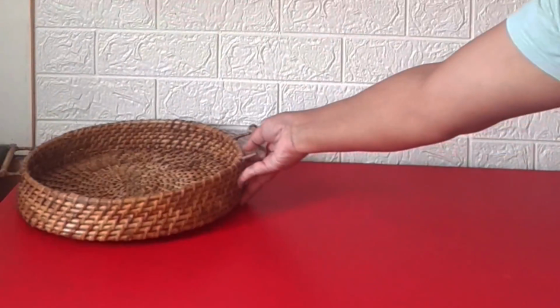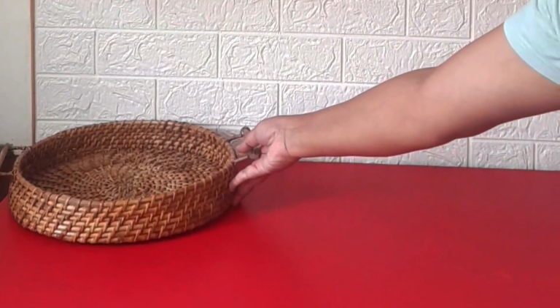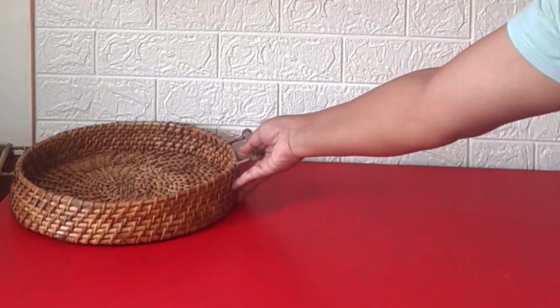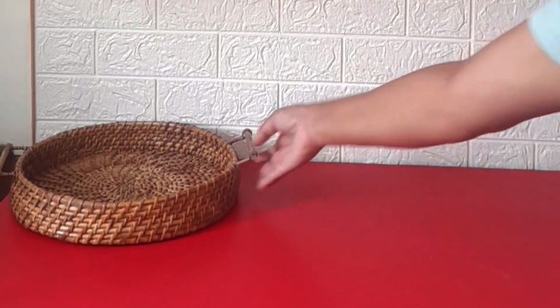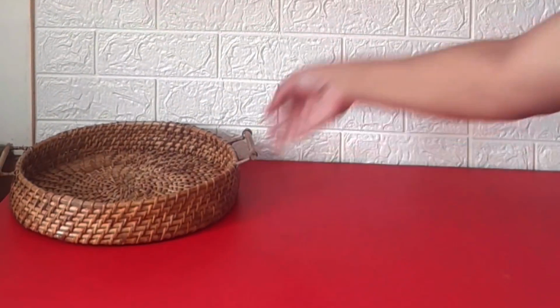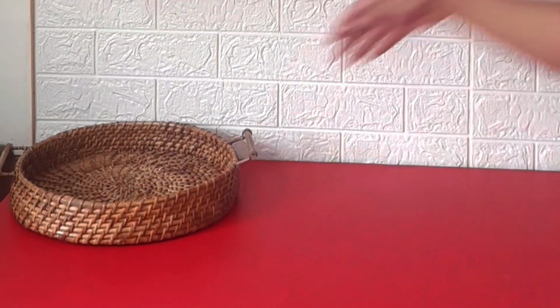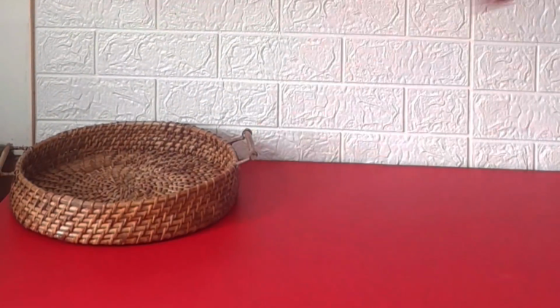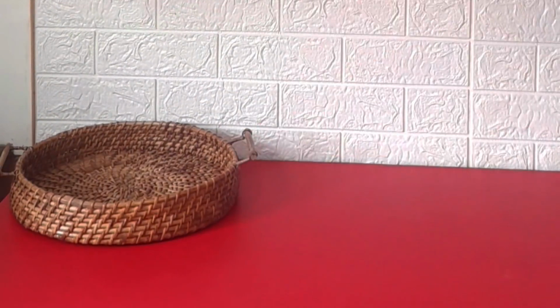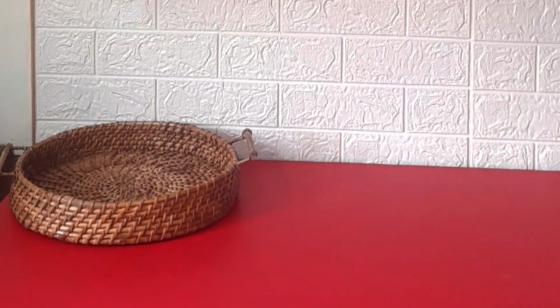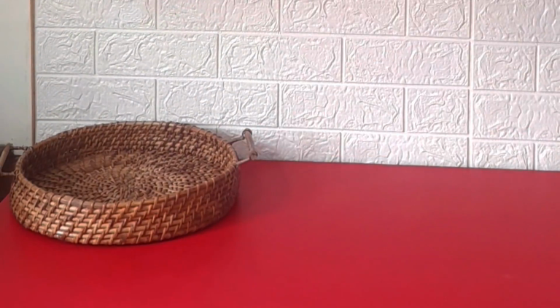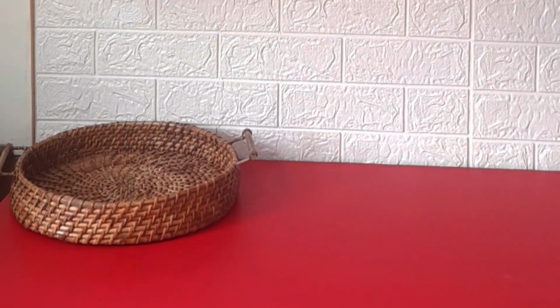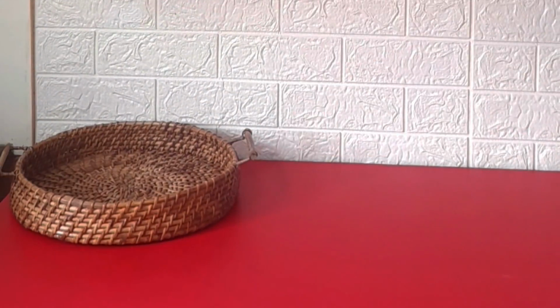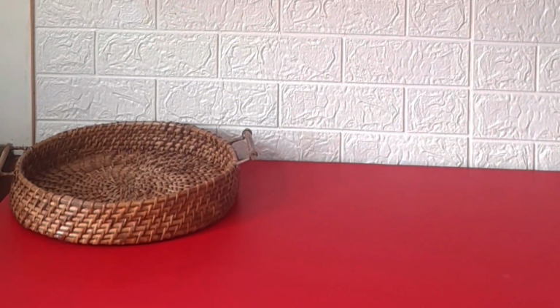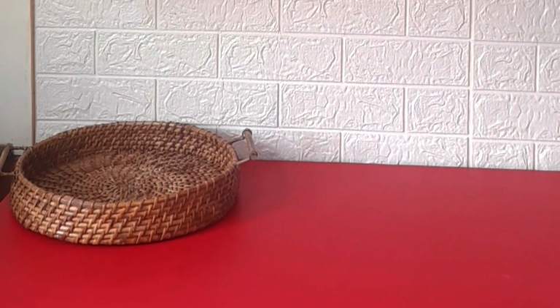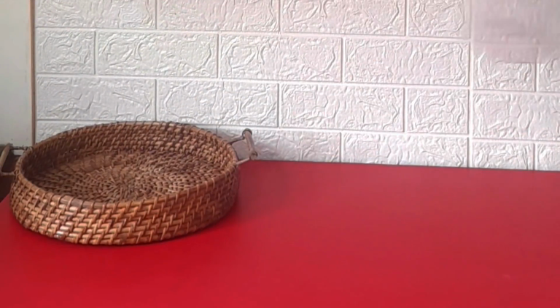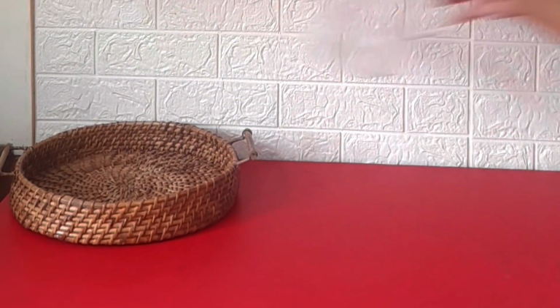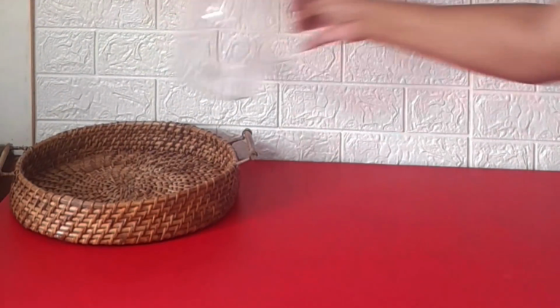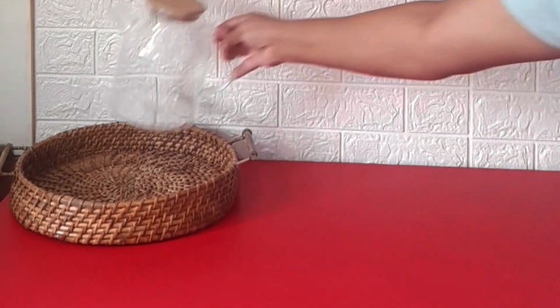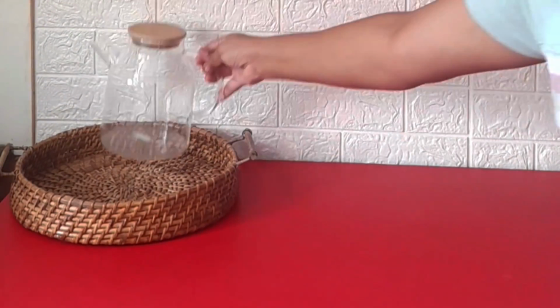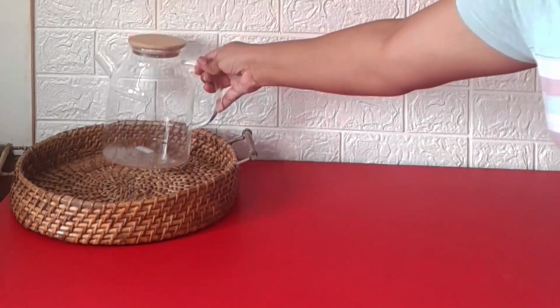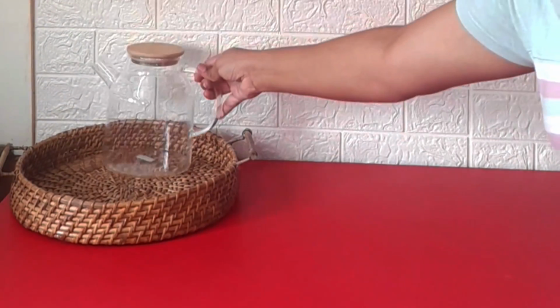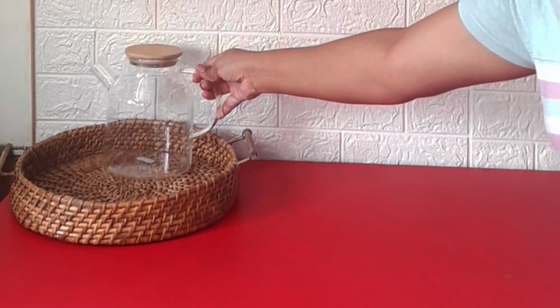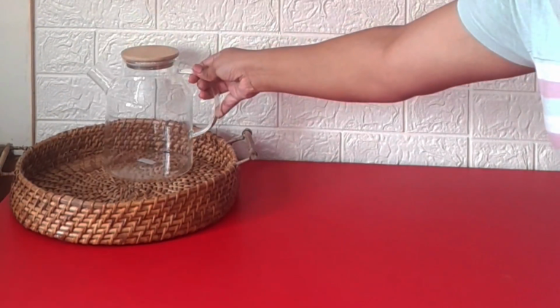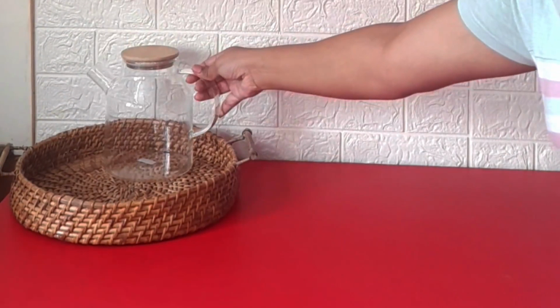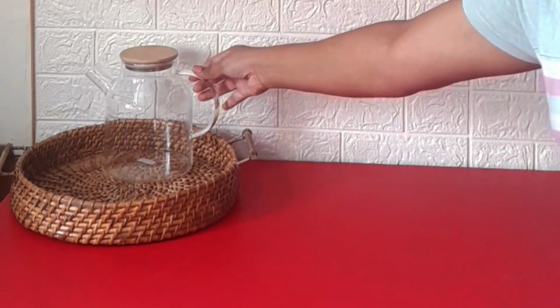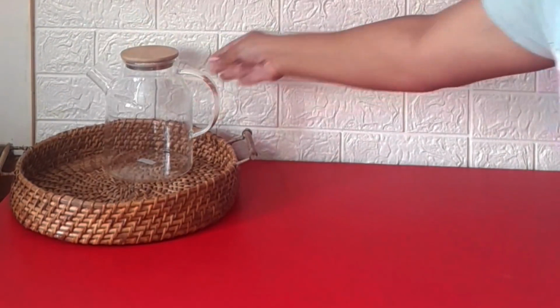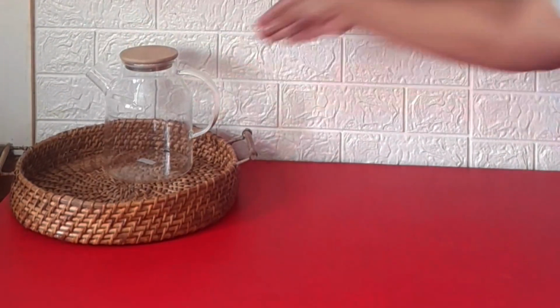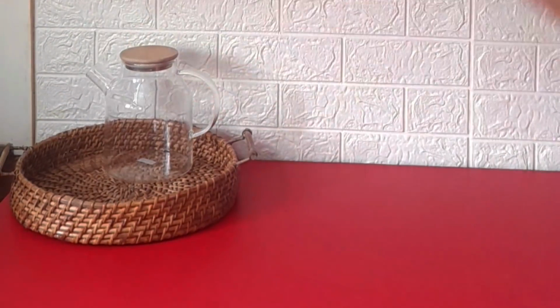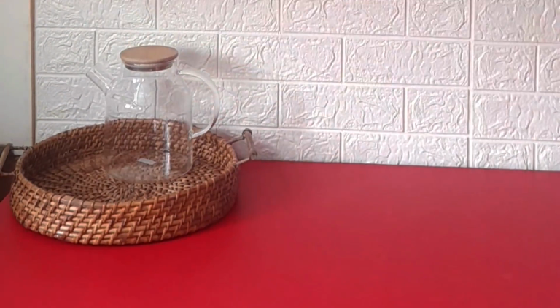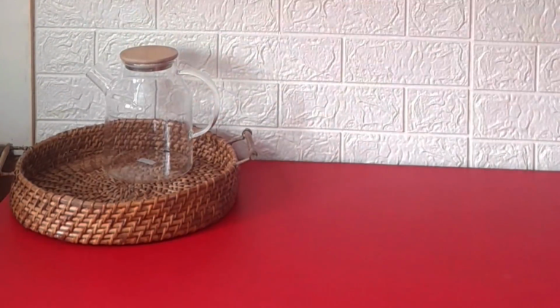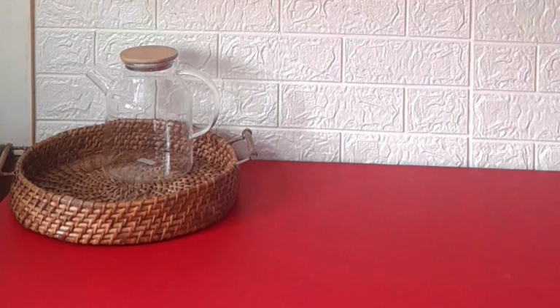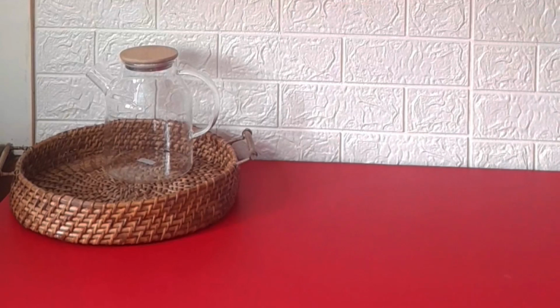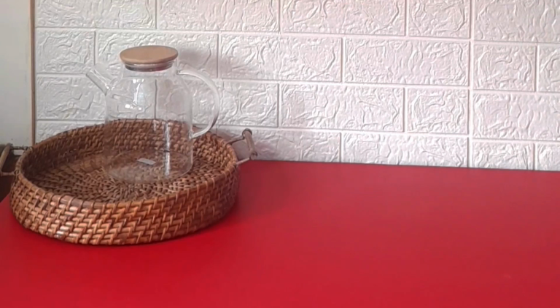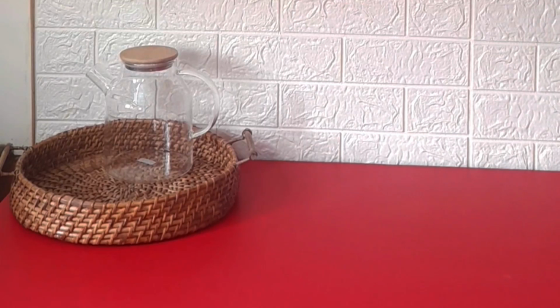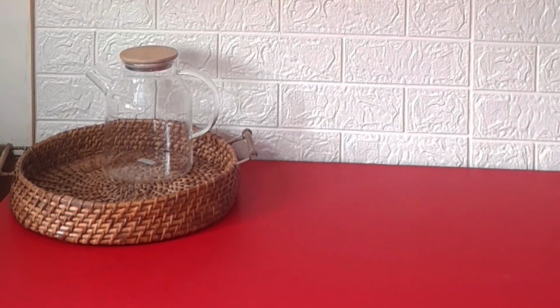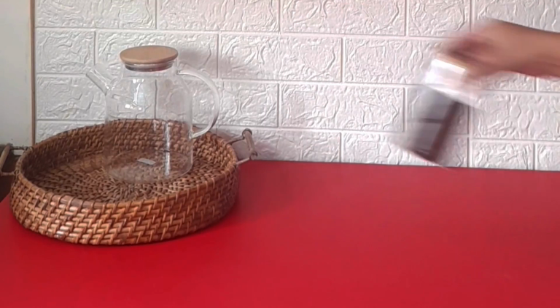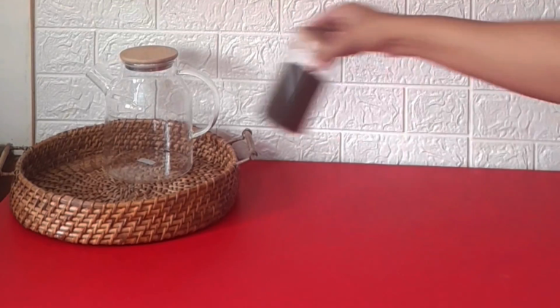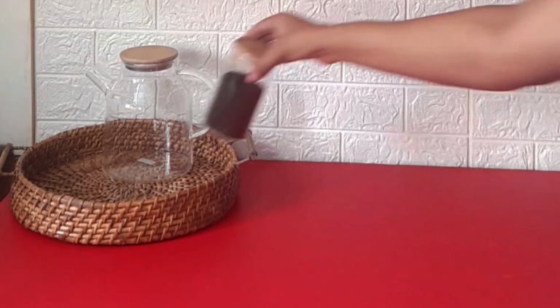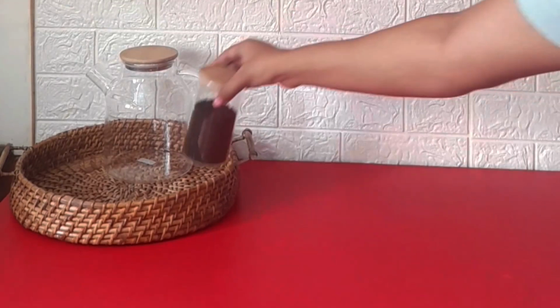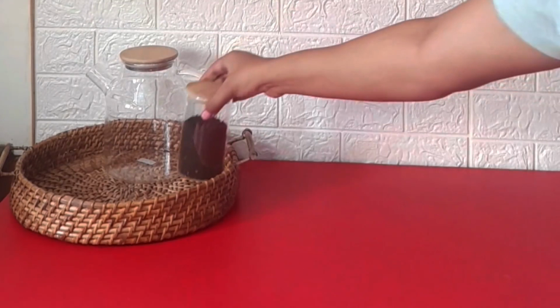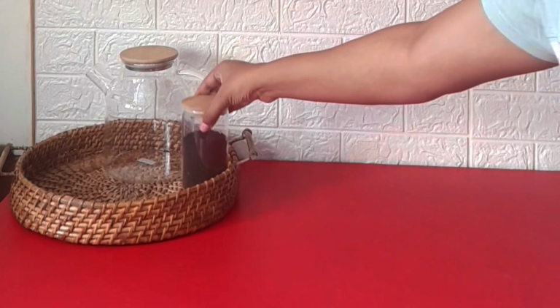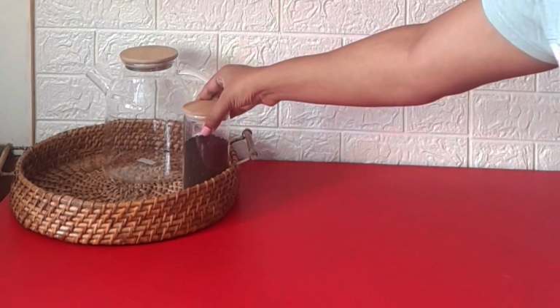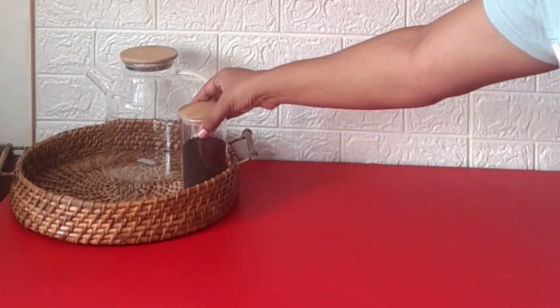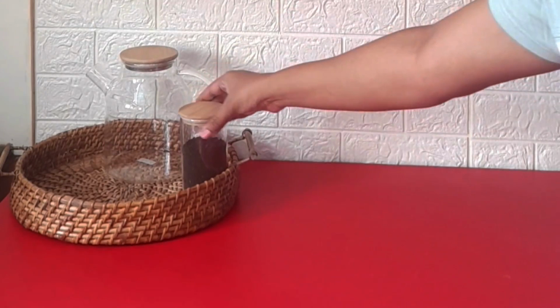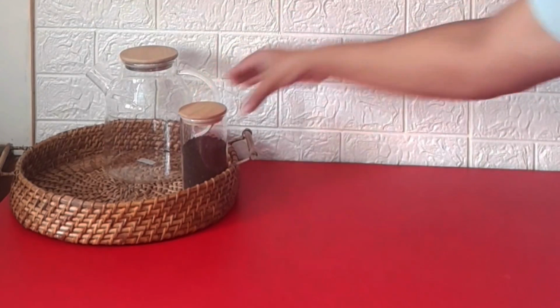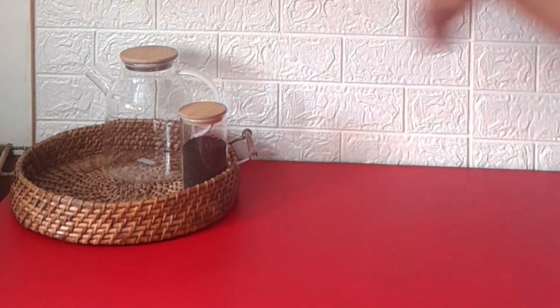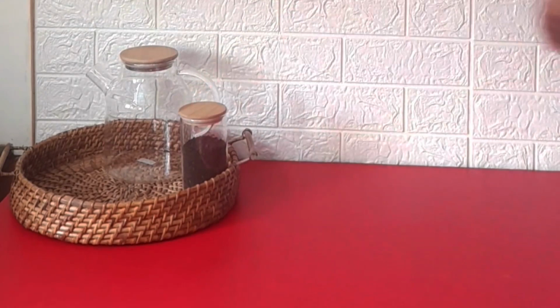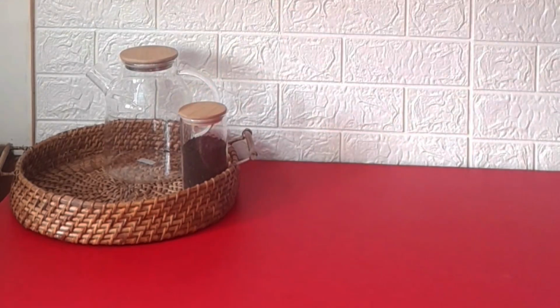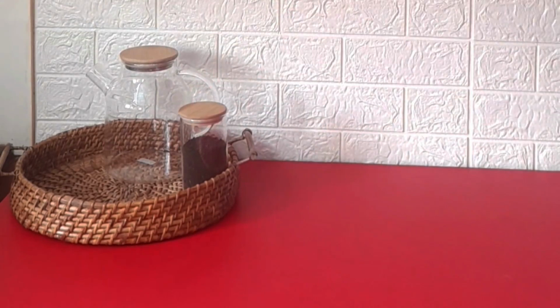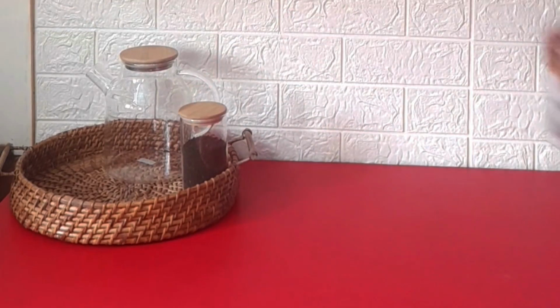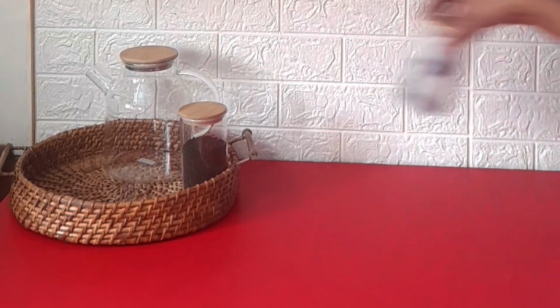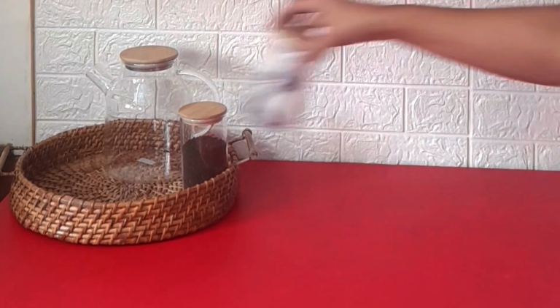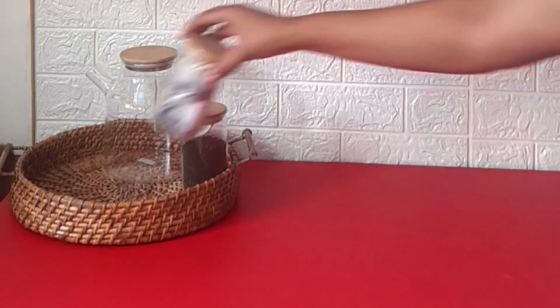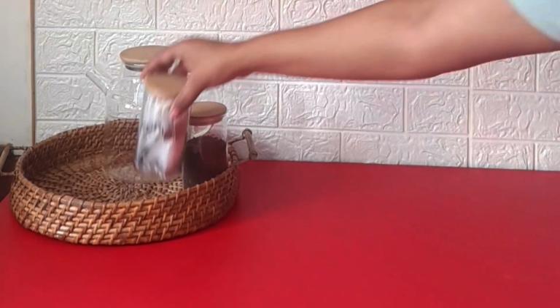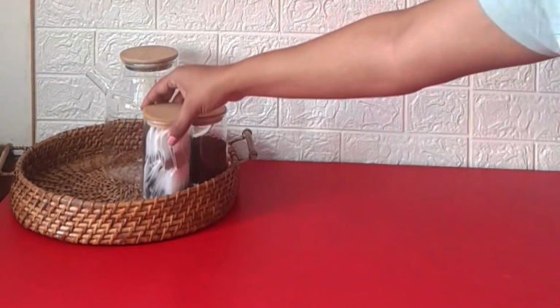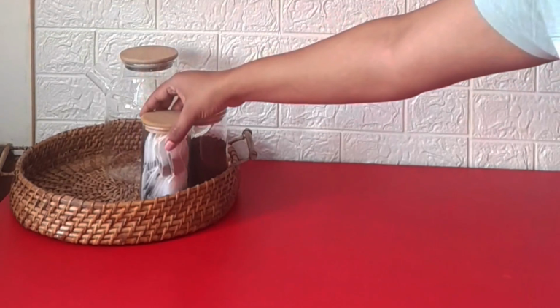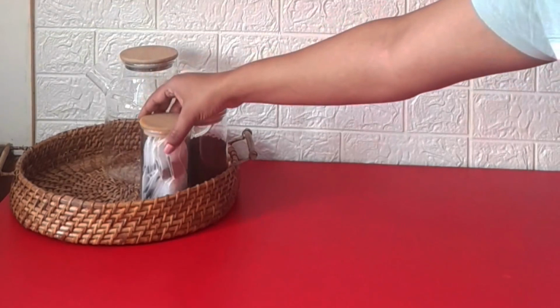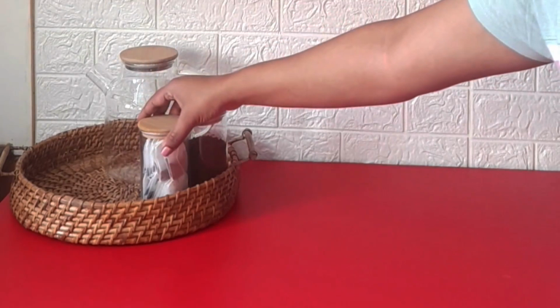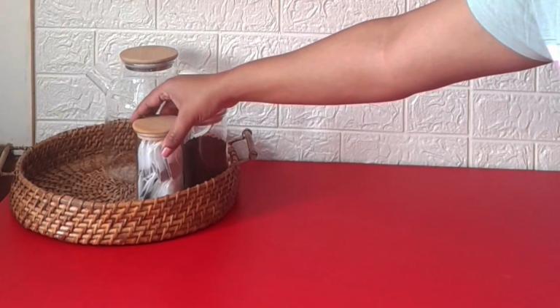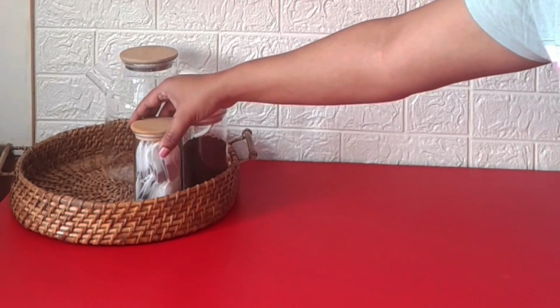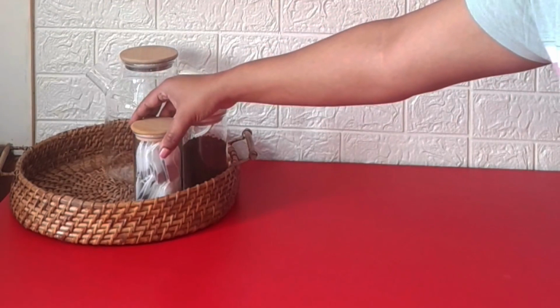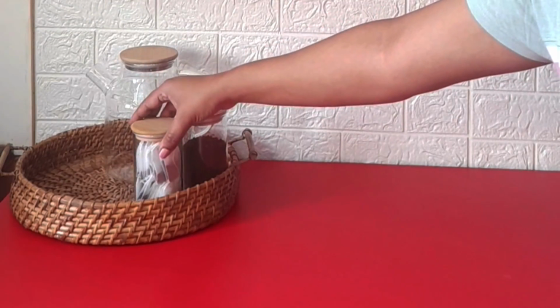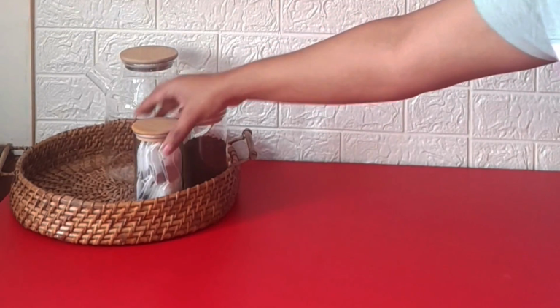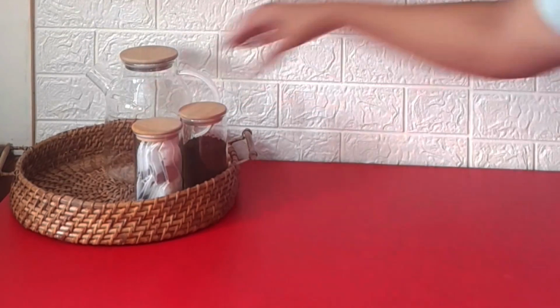In this wooden tray, I have placed my tea kettle and different flavors, which are my green teas — I have arranged them all in this tray.